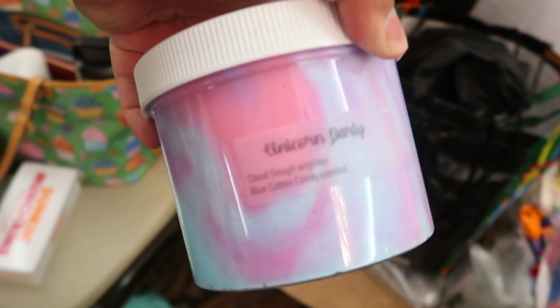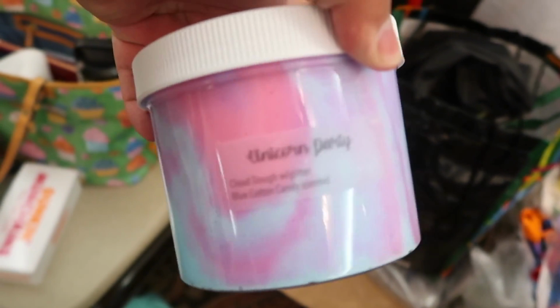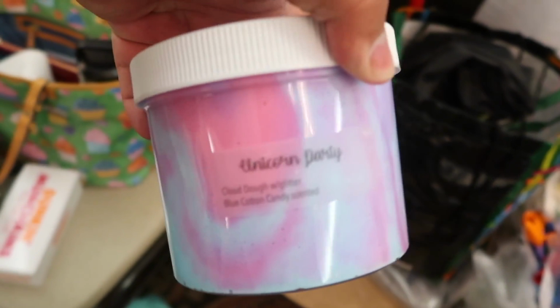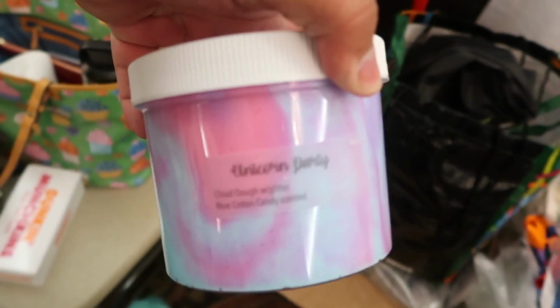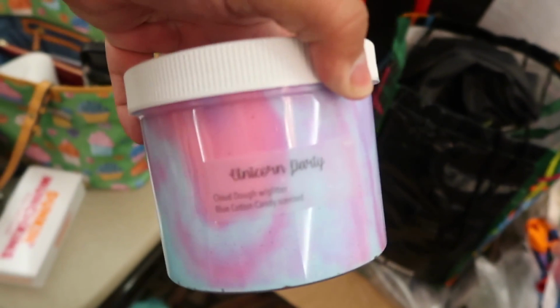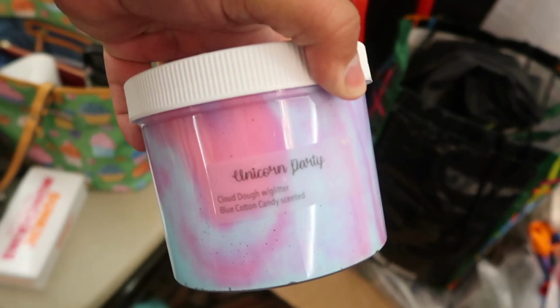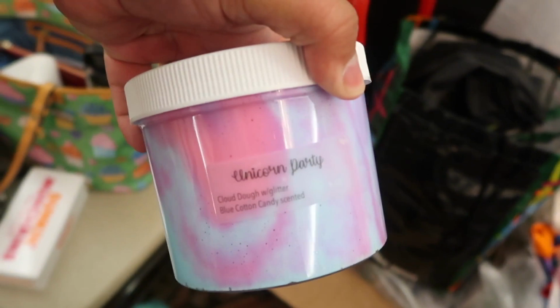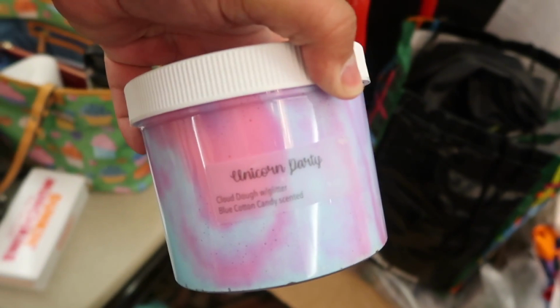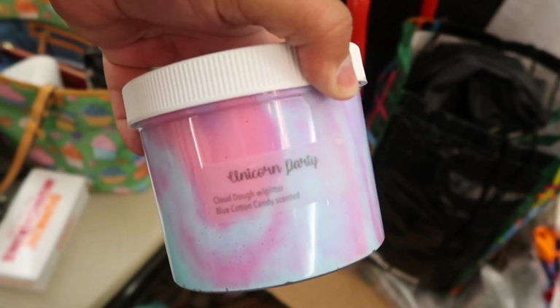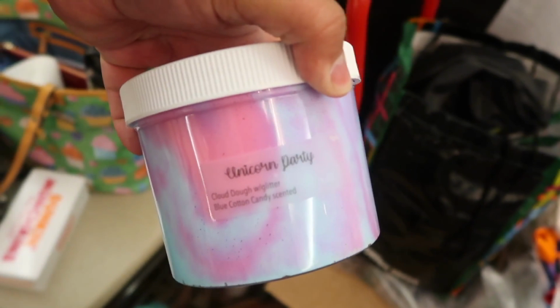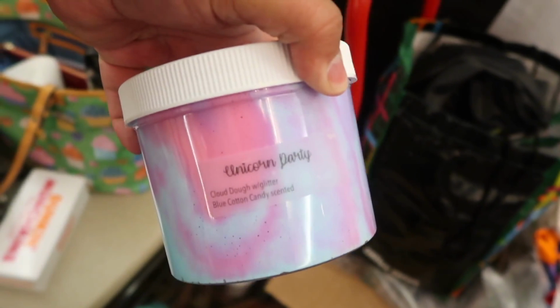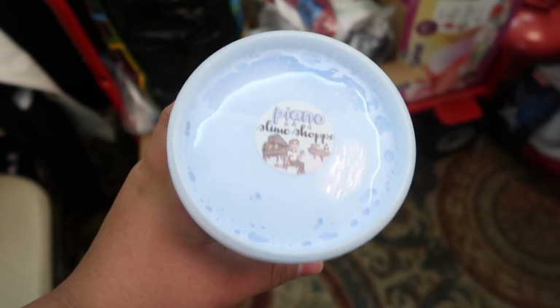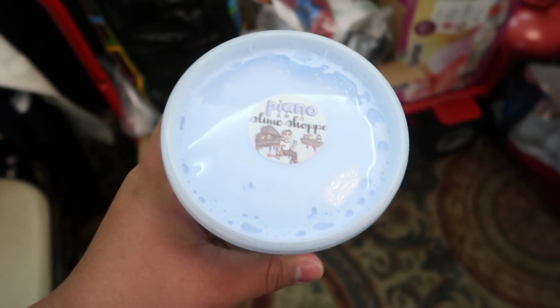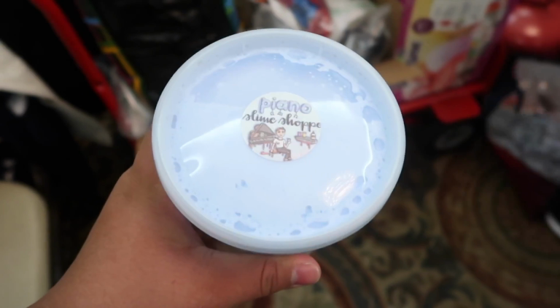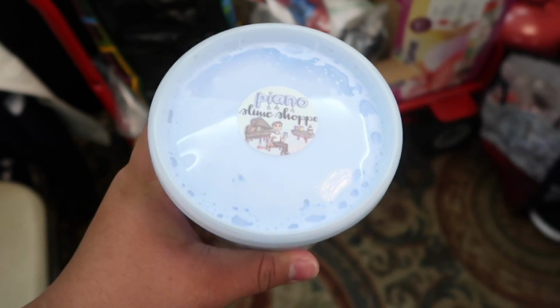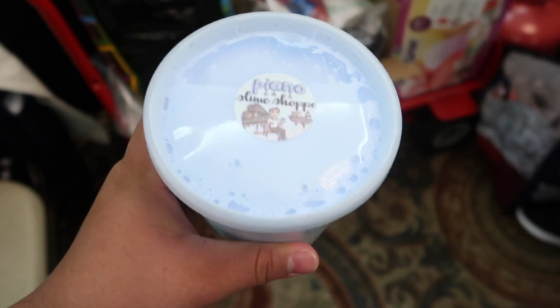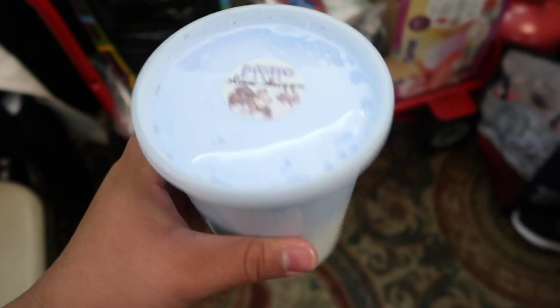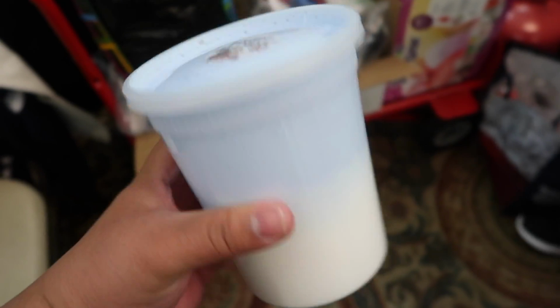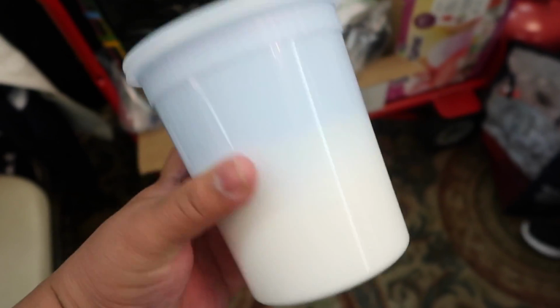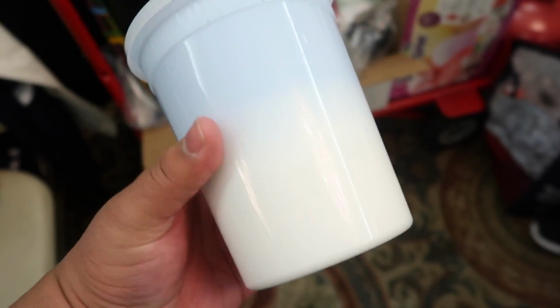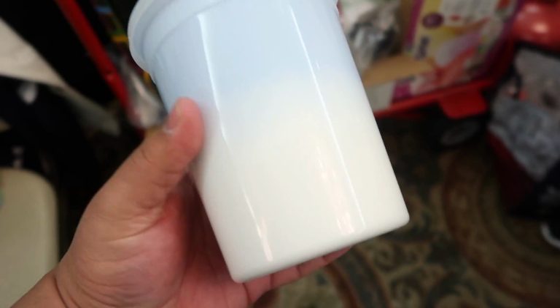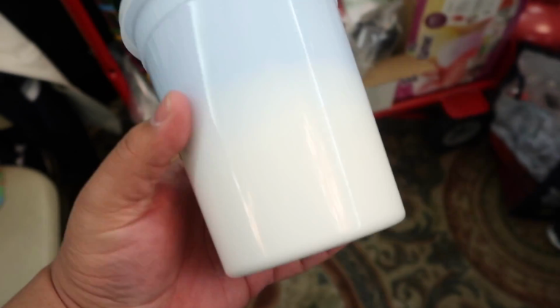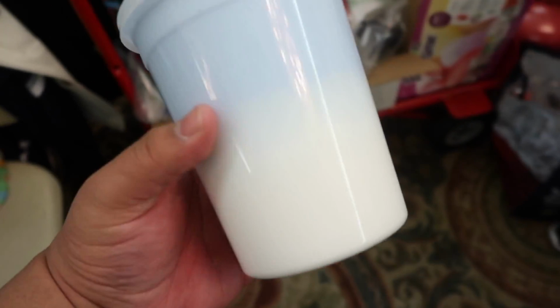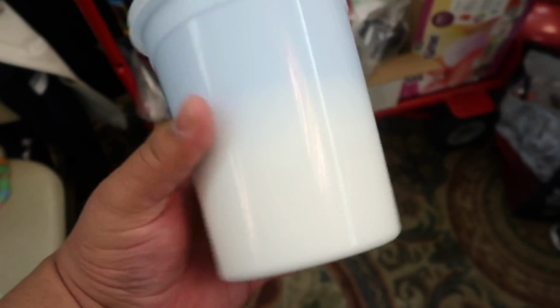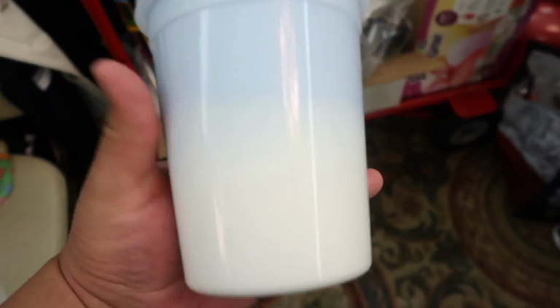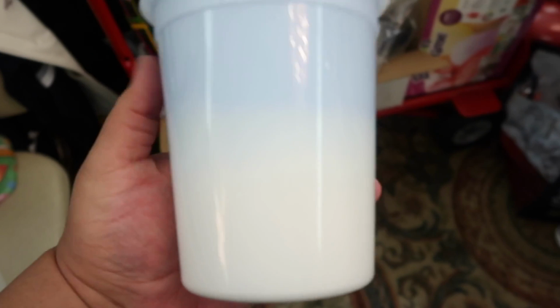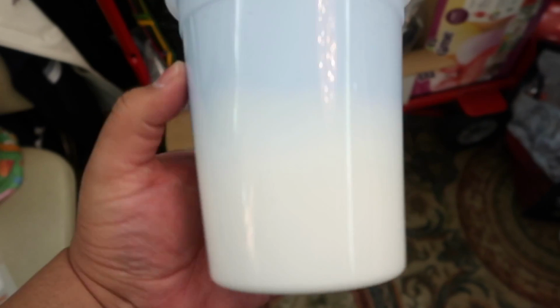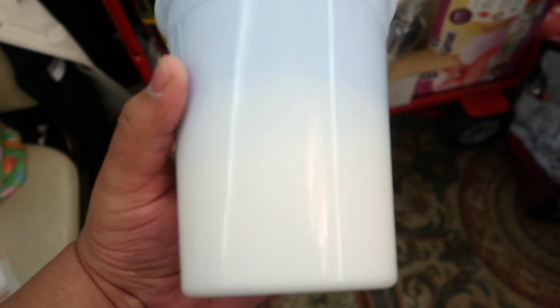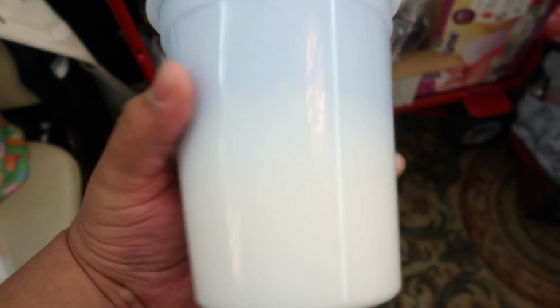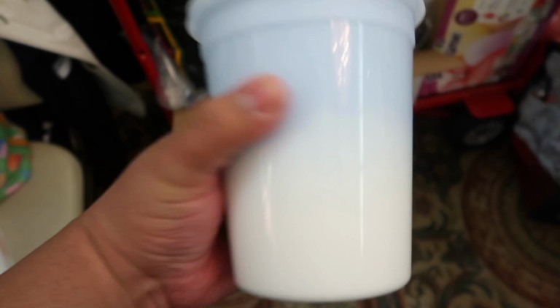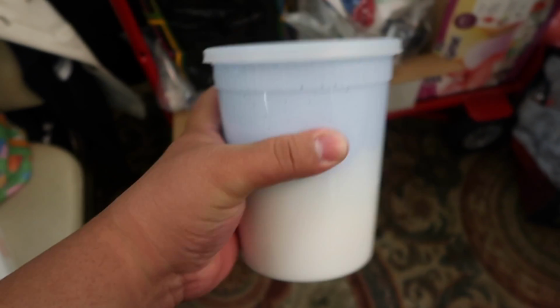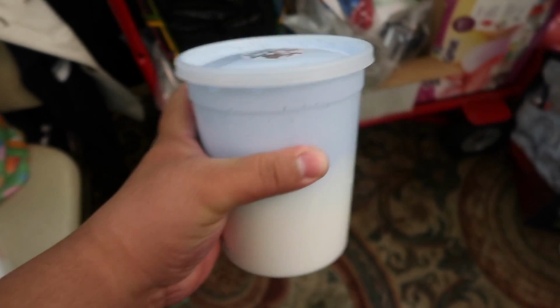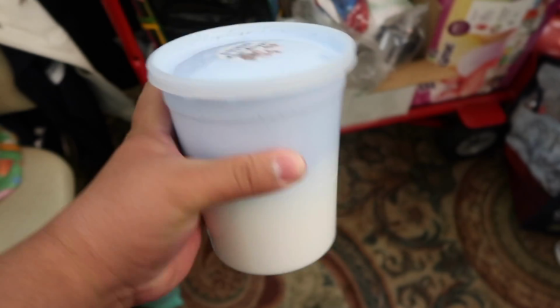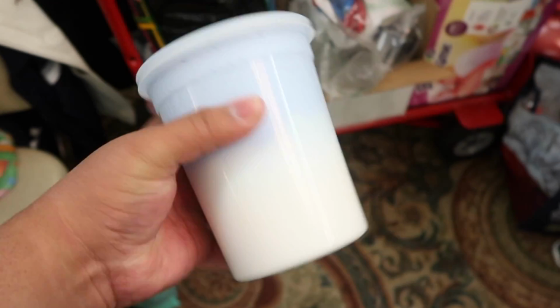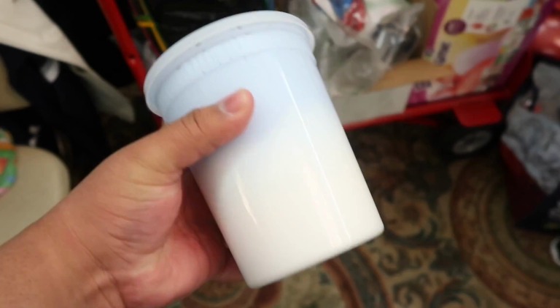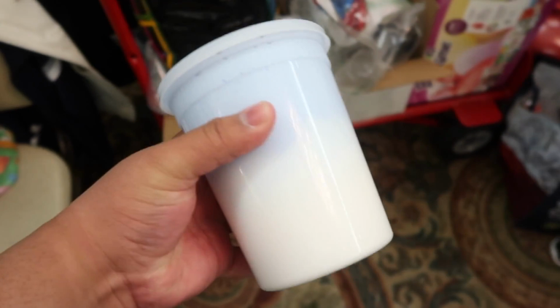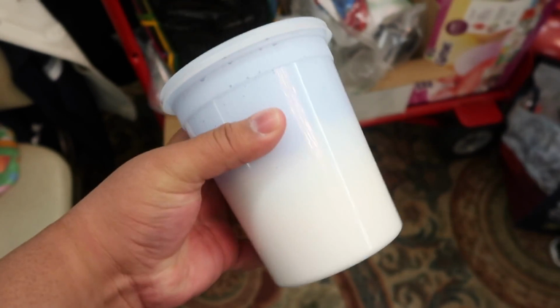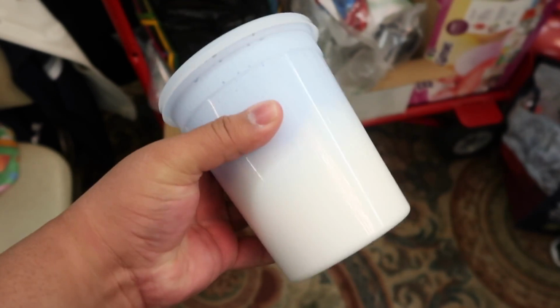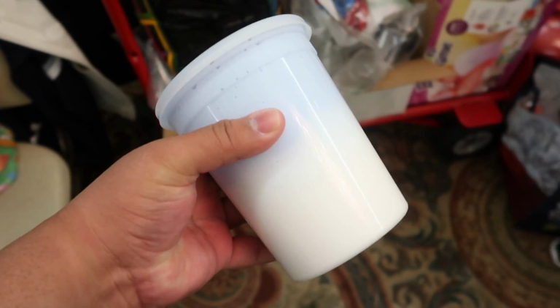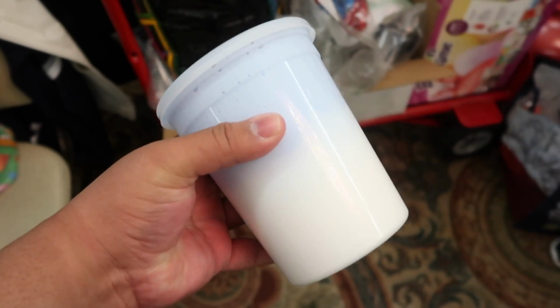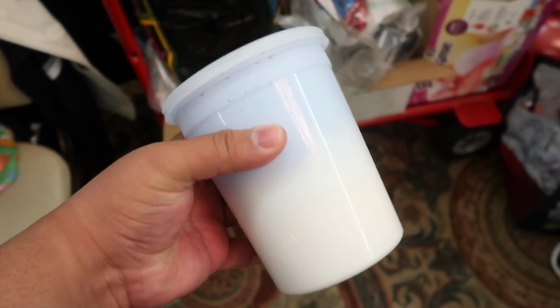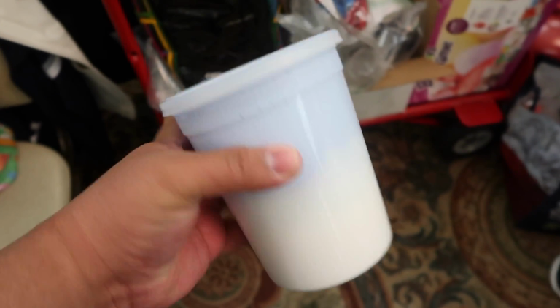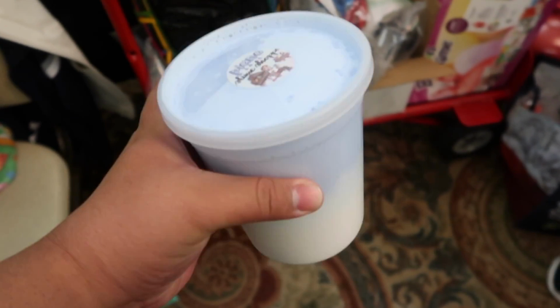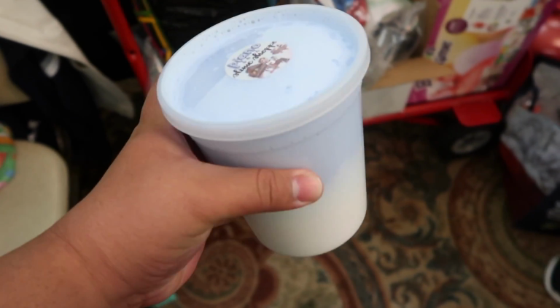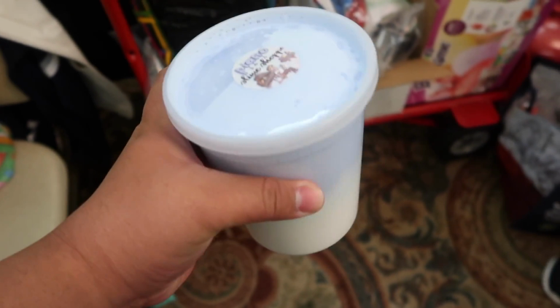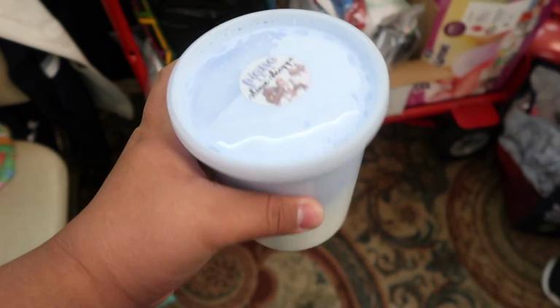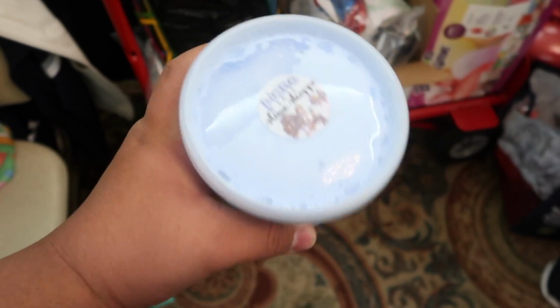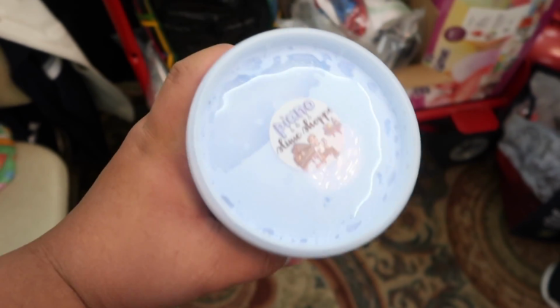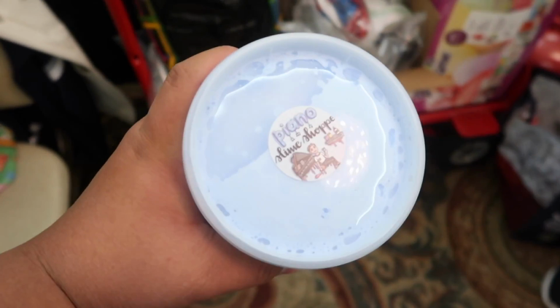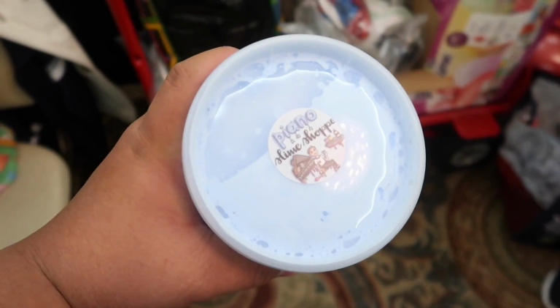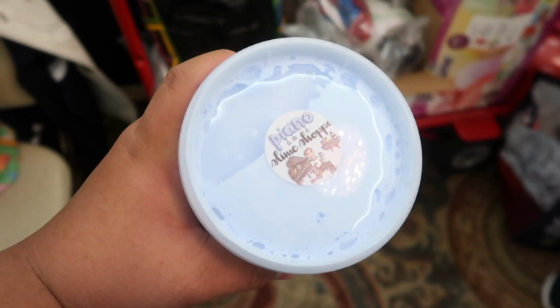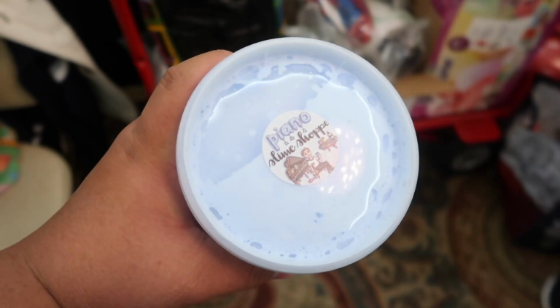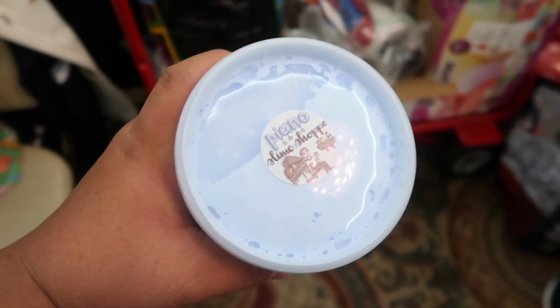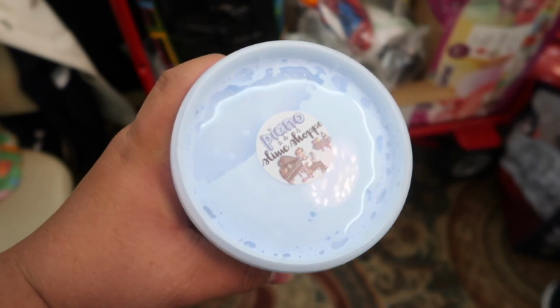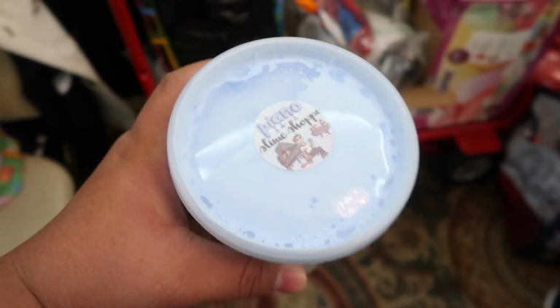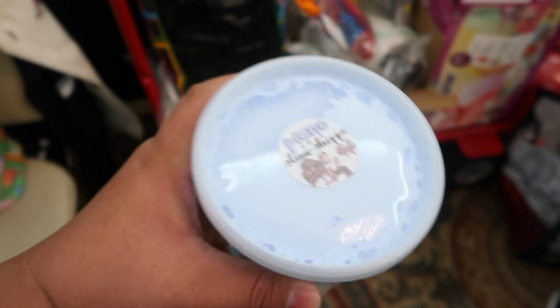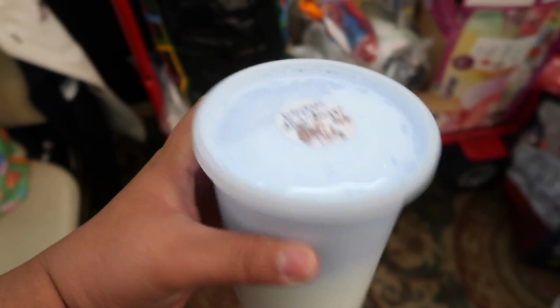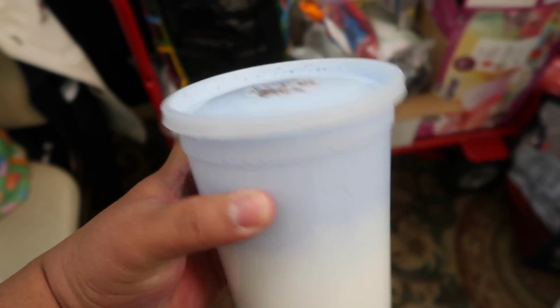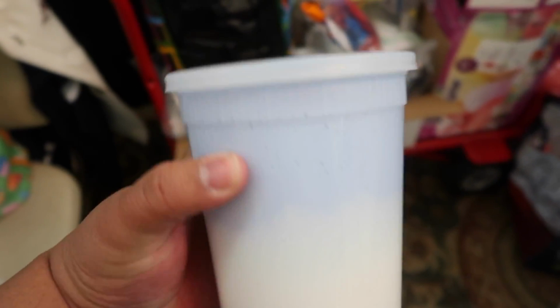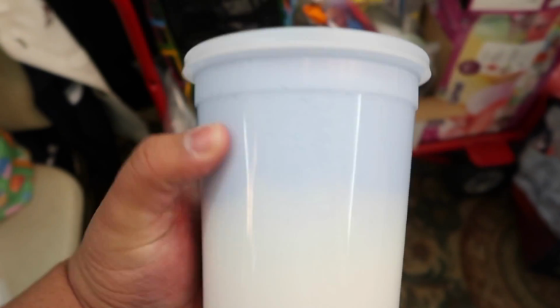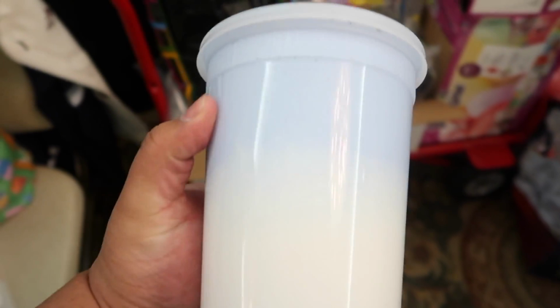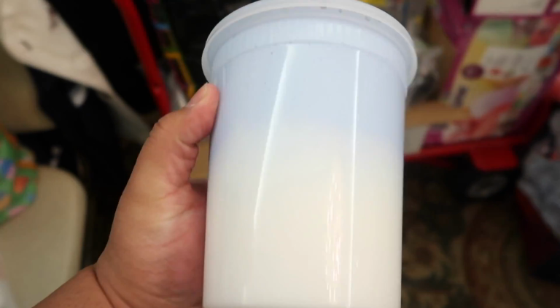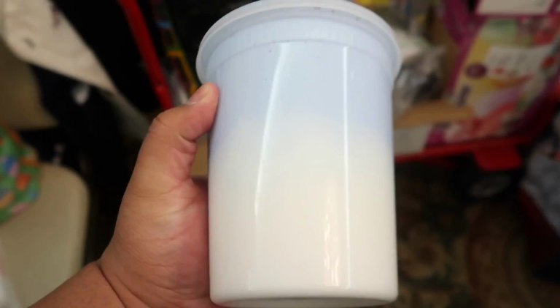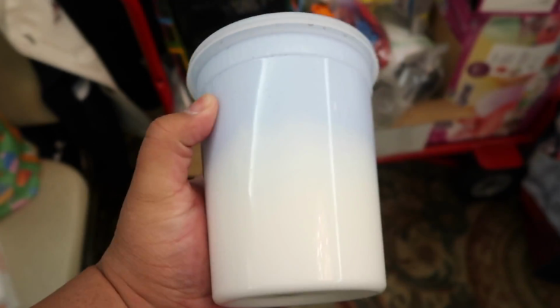This is like my favorite slime — Unicorn Party, it's so good. Piano Slime Shop also gave me one of his new slimes. I think this is a 32 ounce. It's Norlax Slime and I'm really excited.